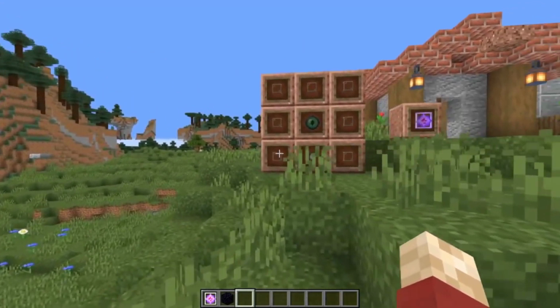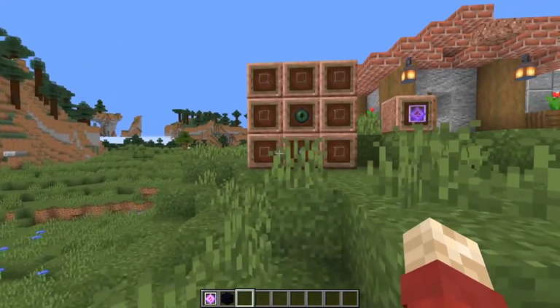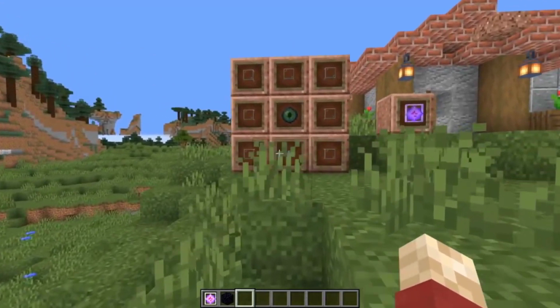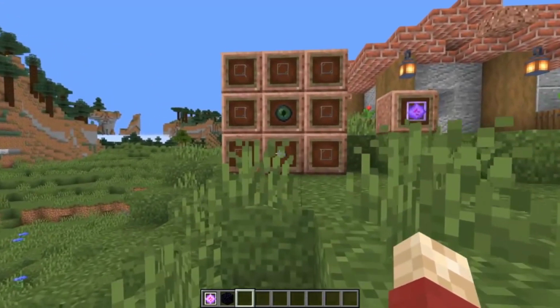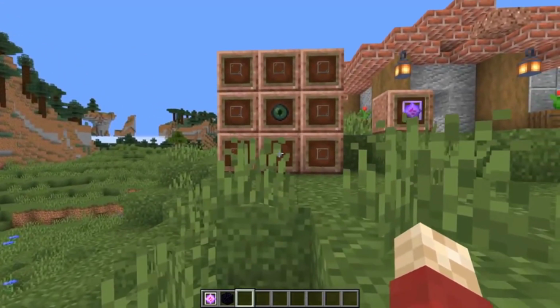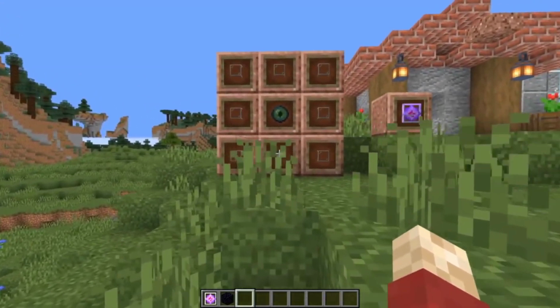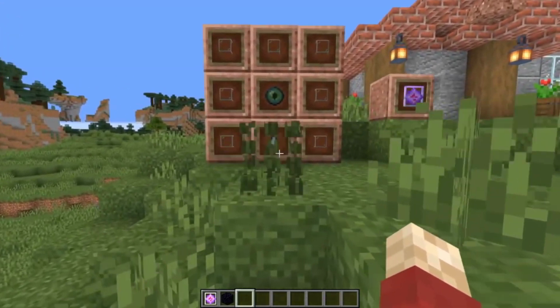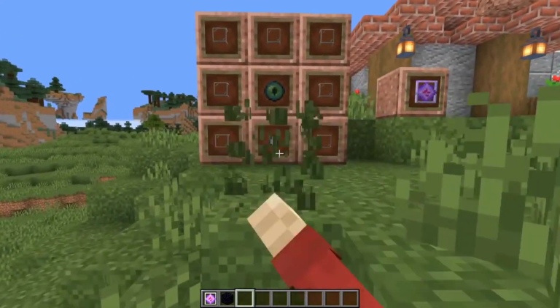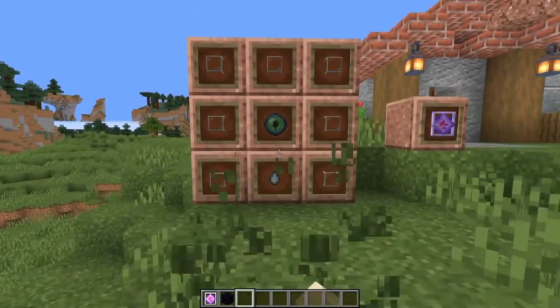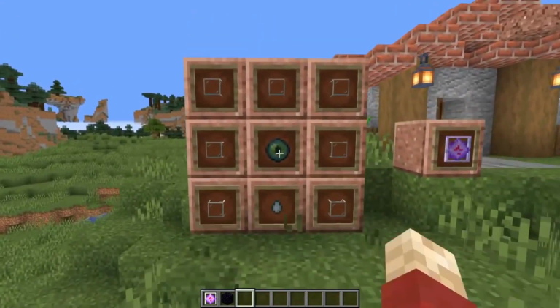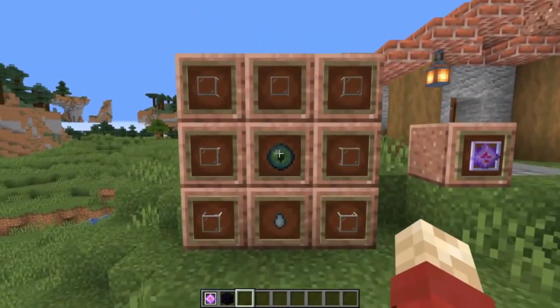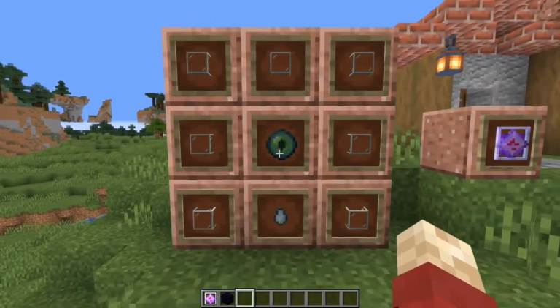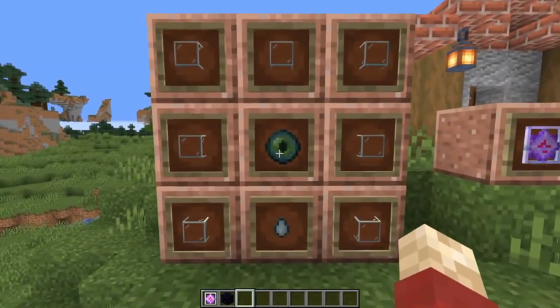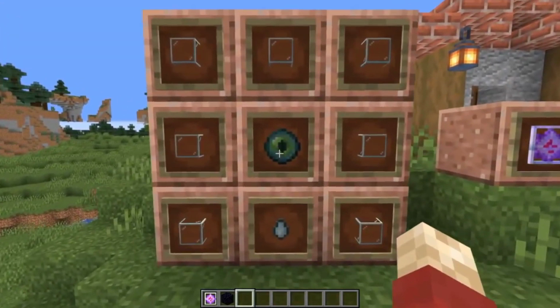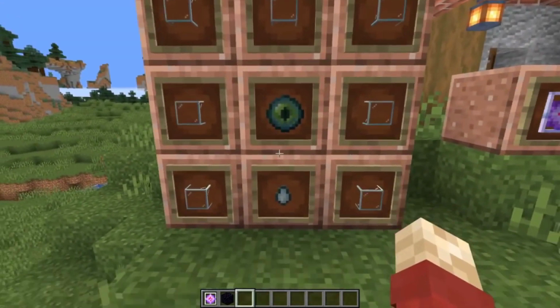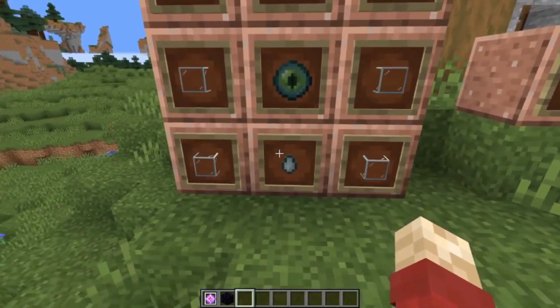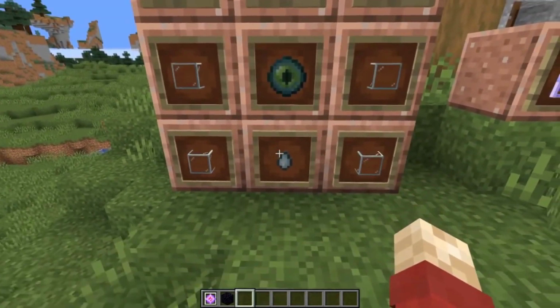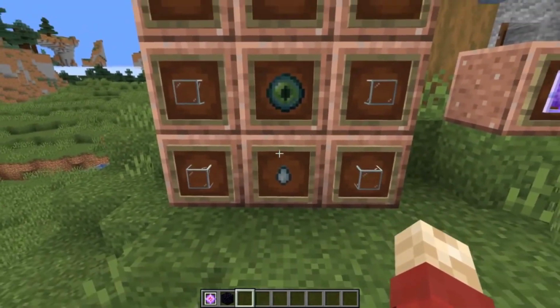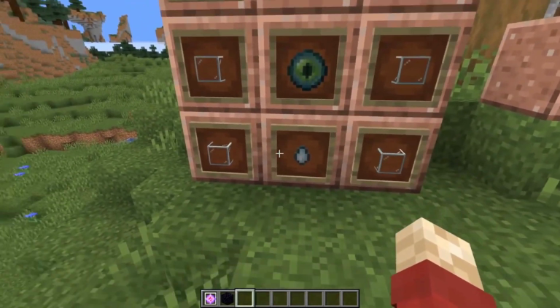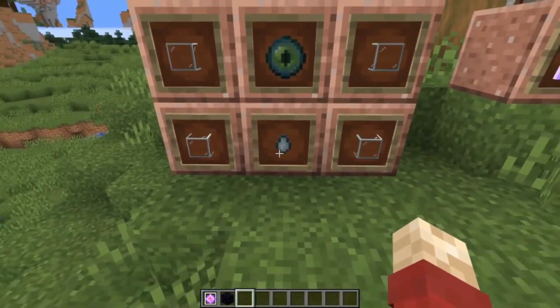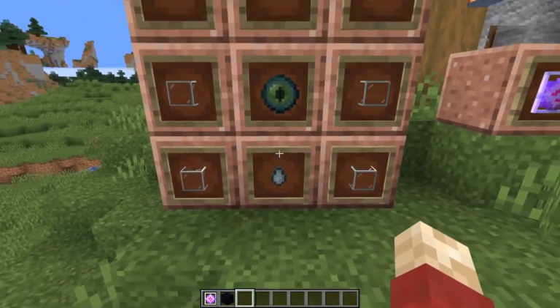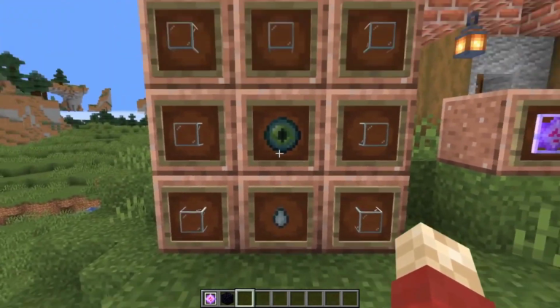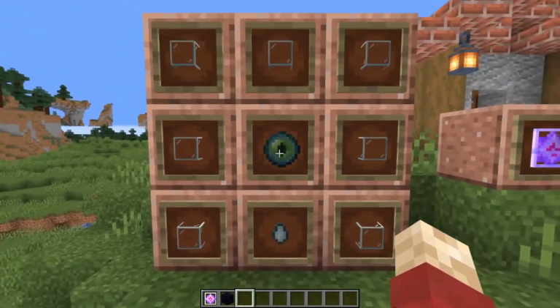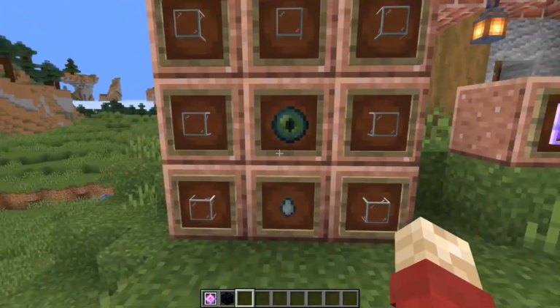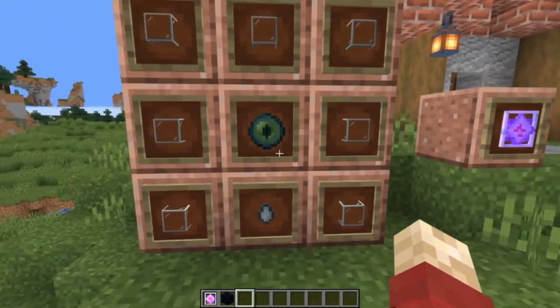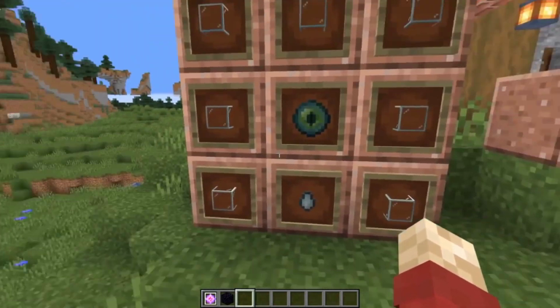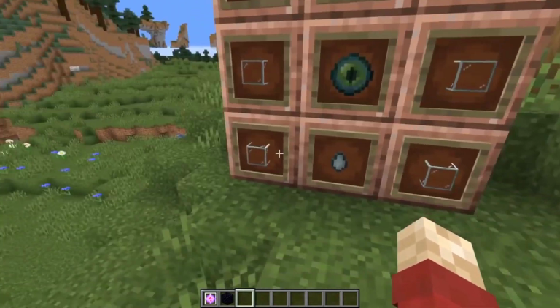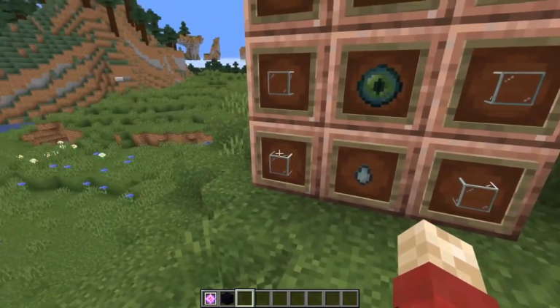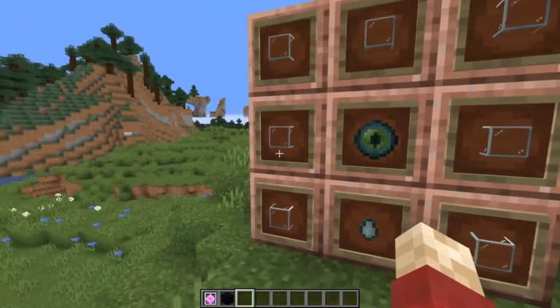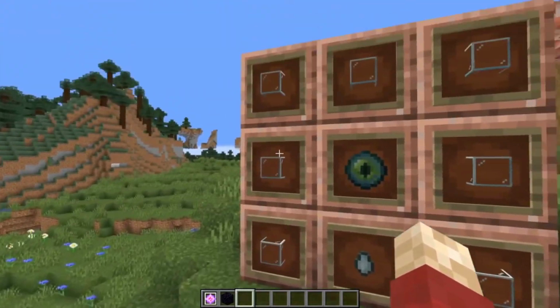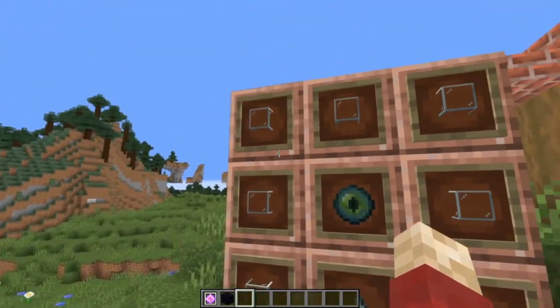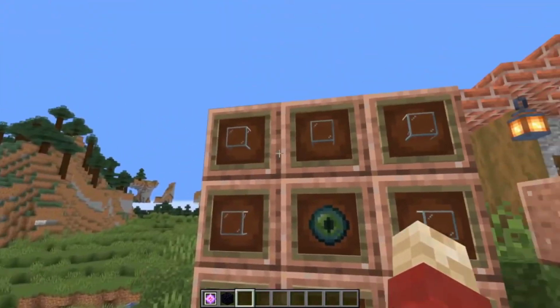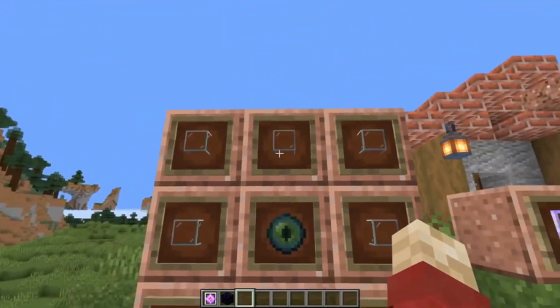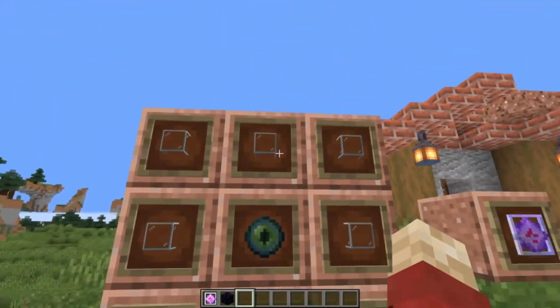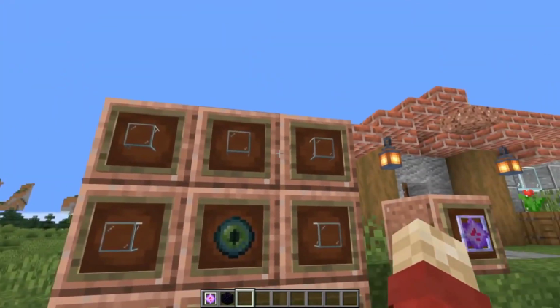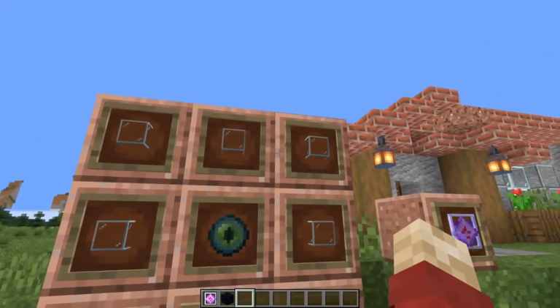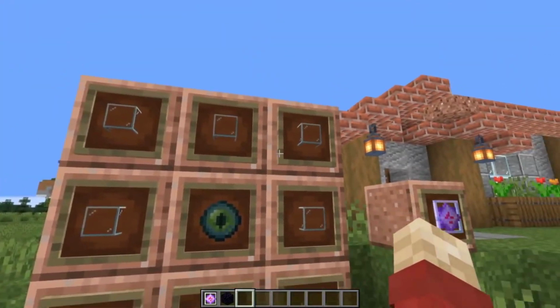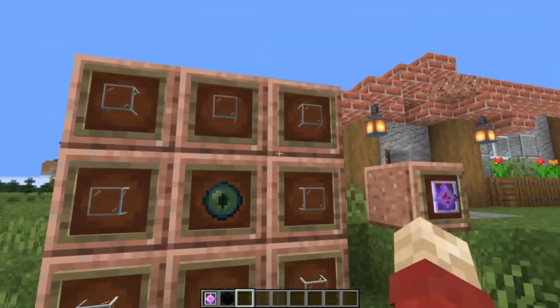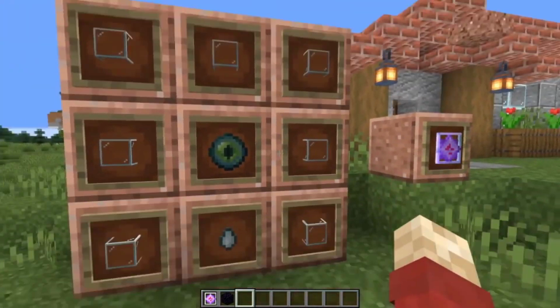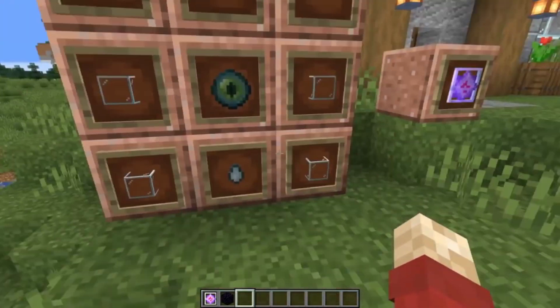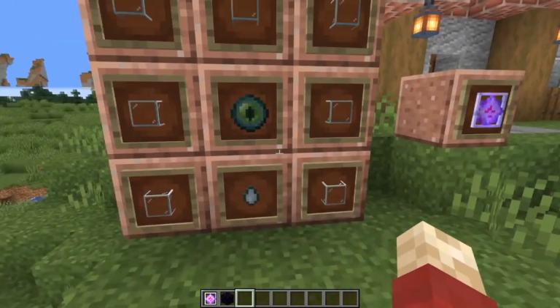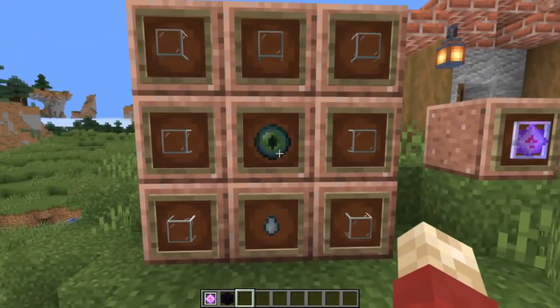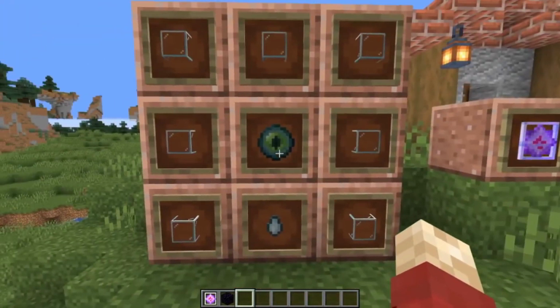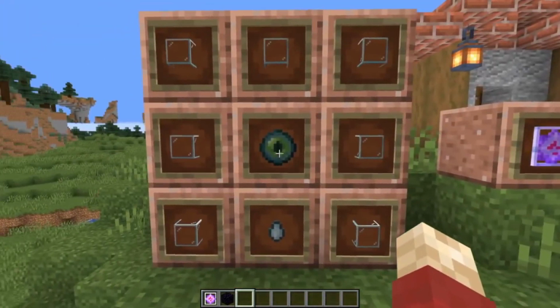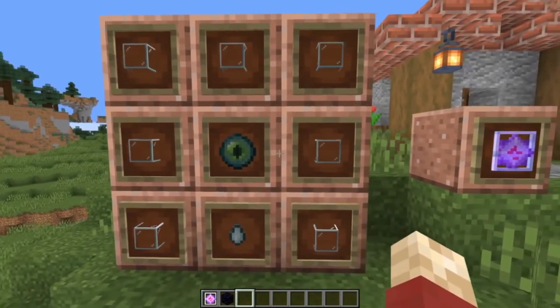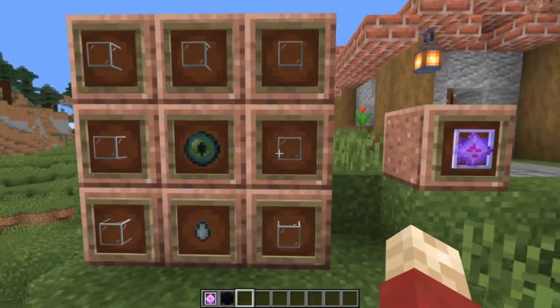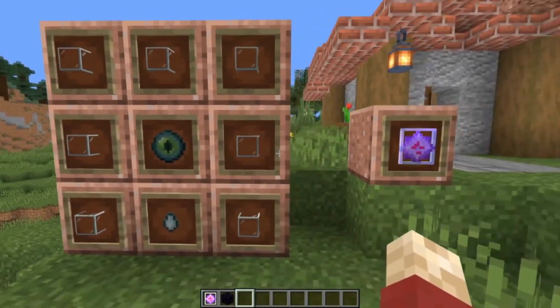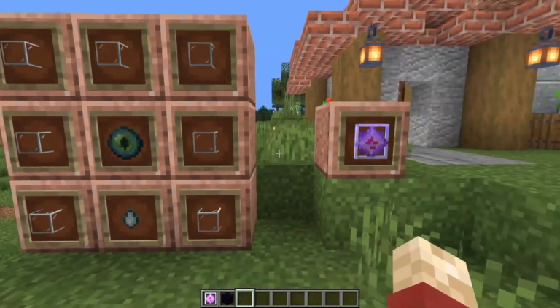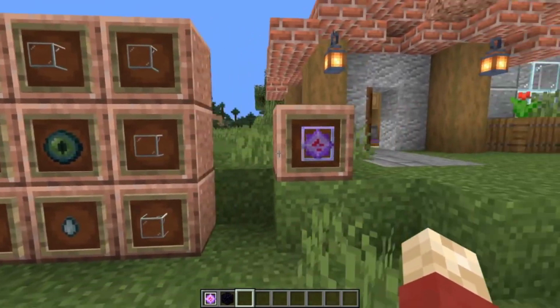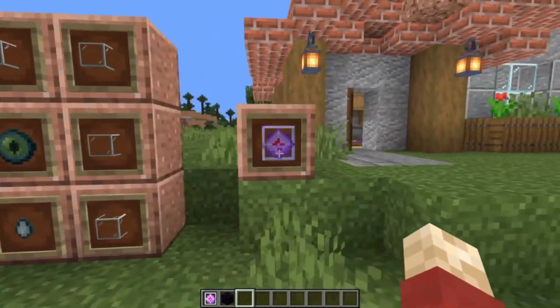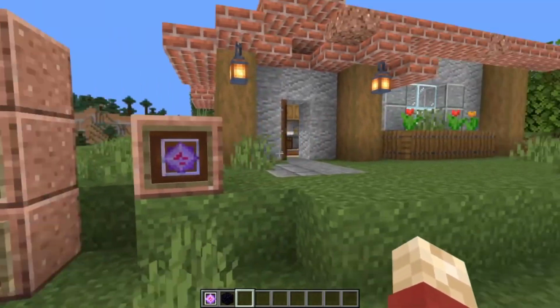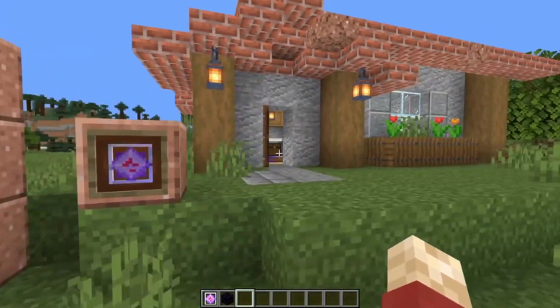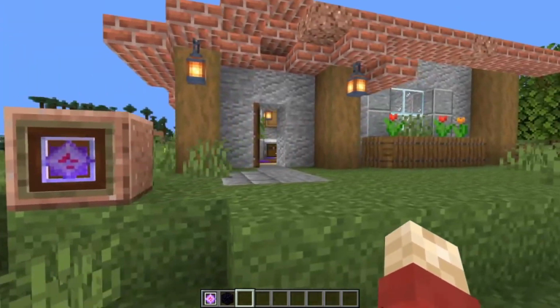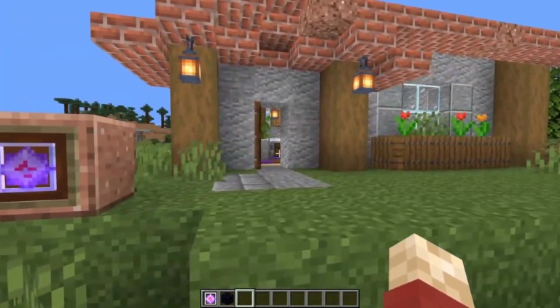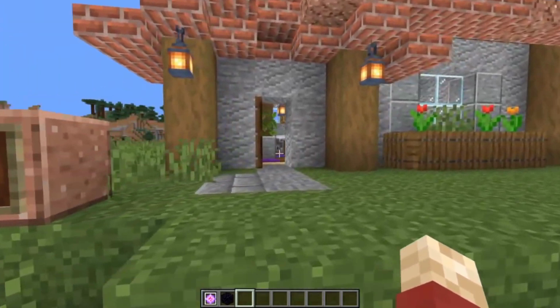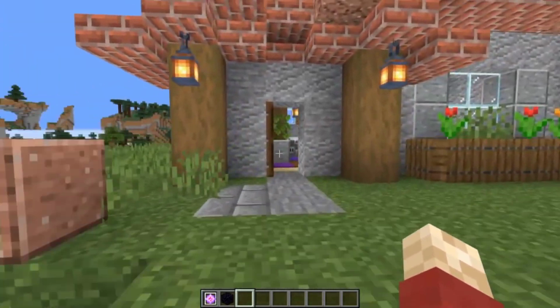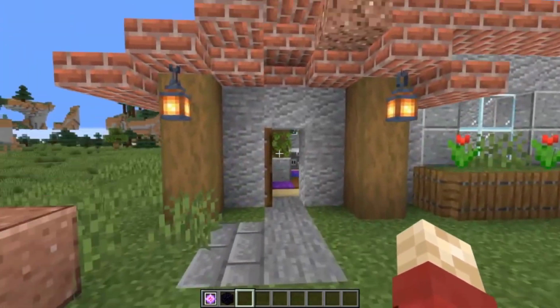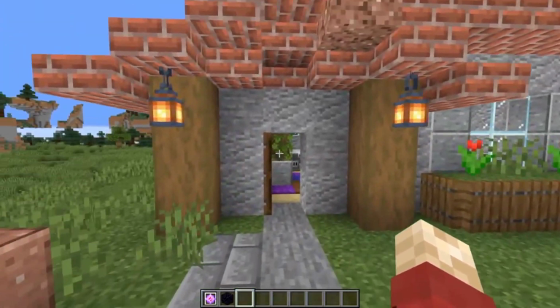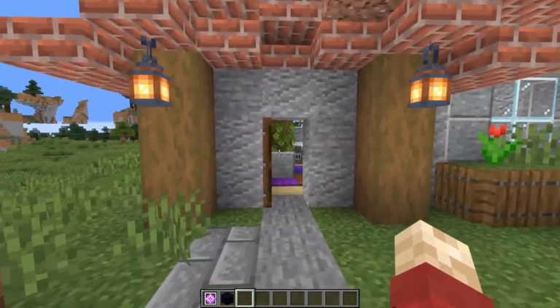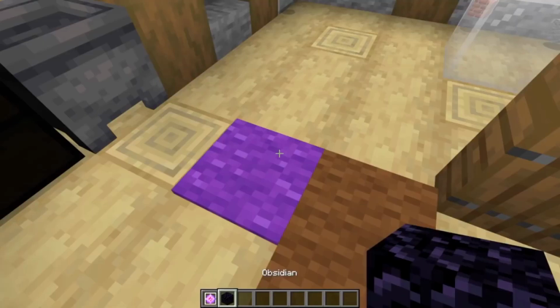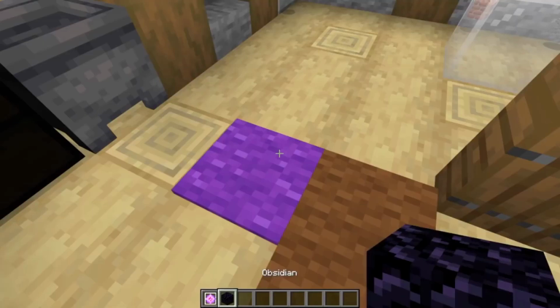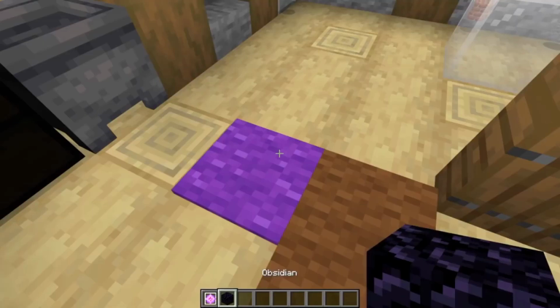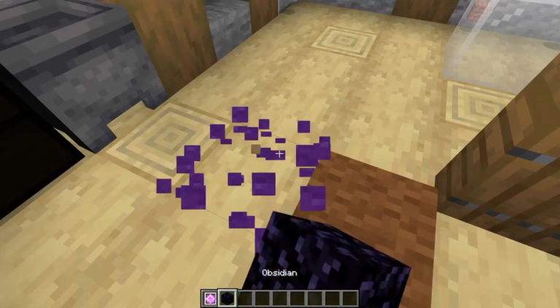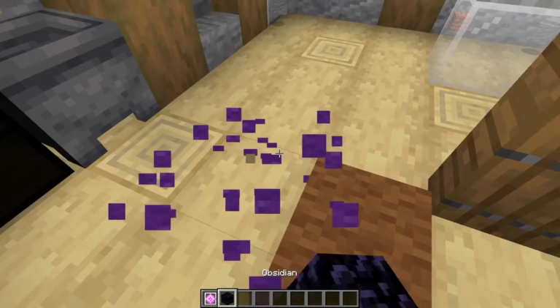This is how you craft them in case you didn't know — with a ghast tear and an eye of ender surrounded by glass. Fairly simple, but an expensive item.